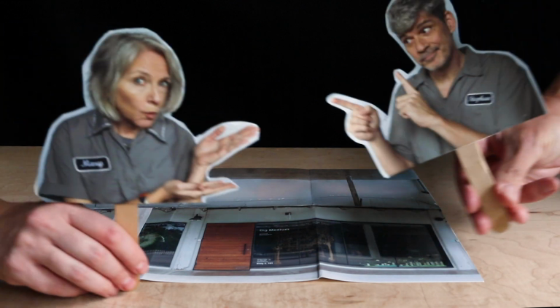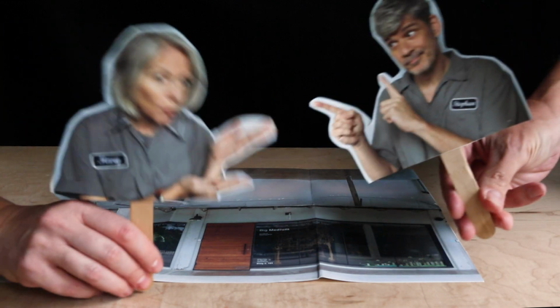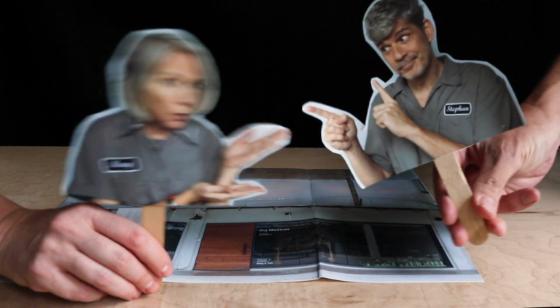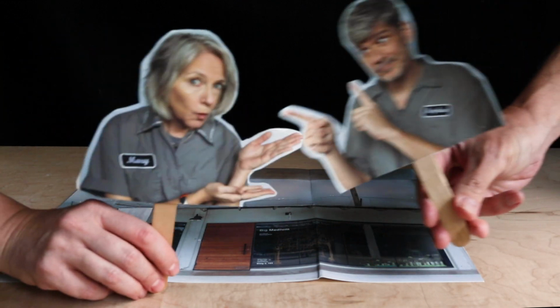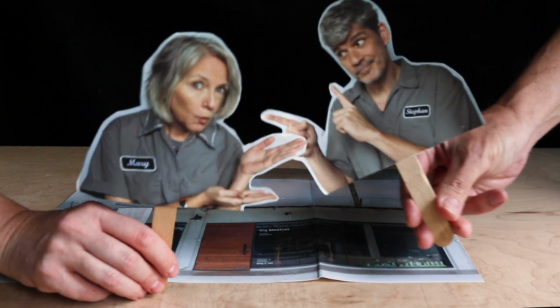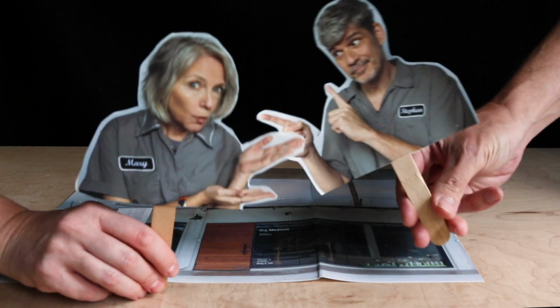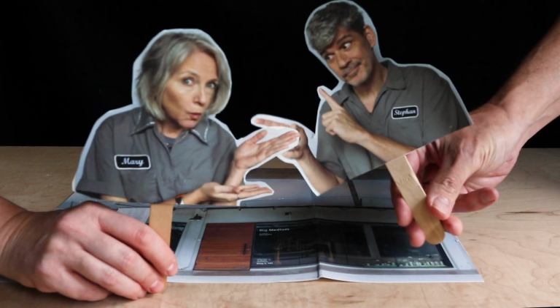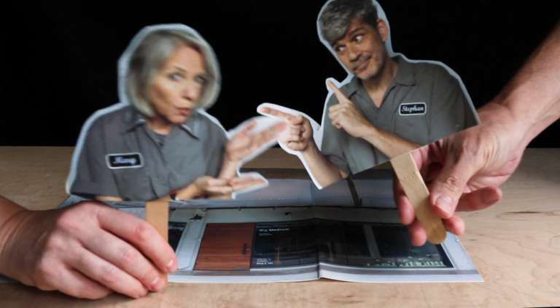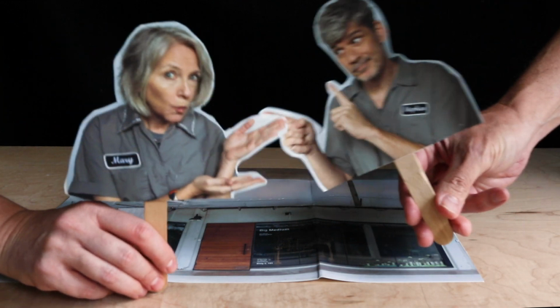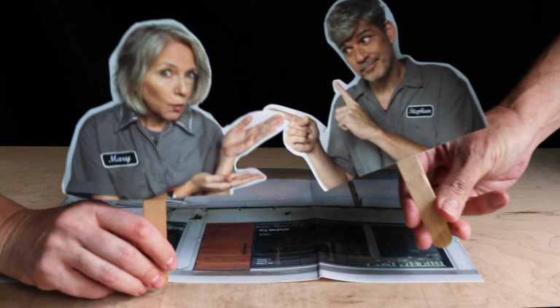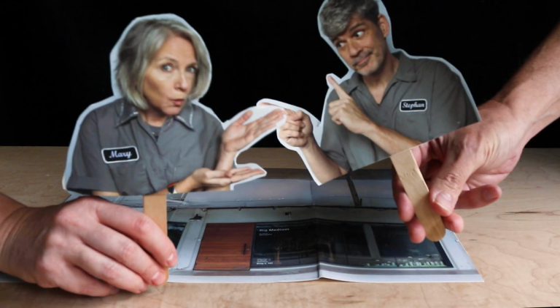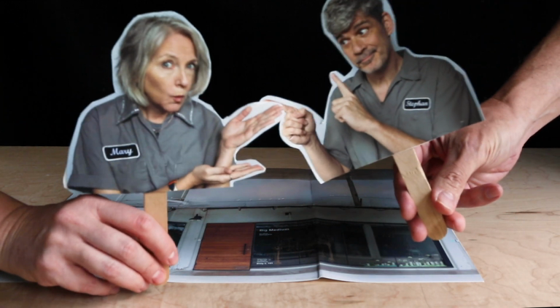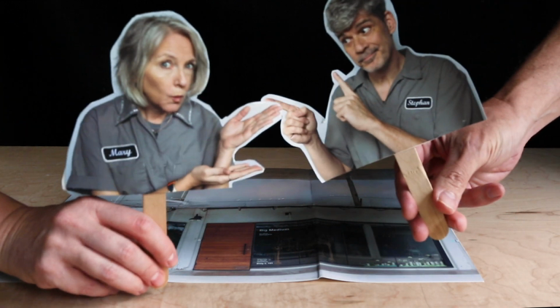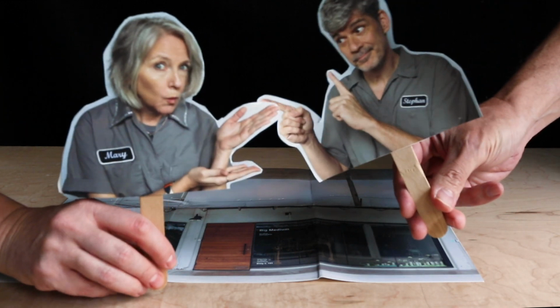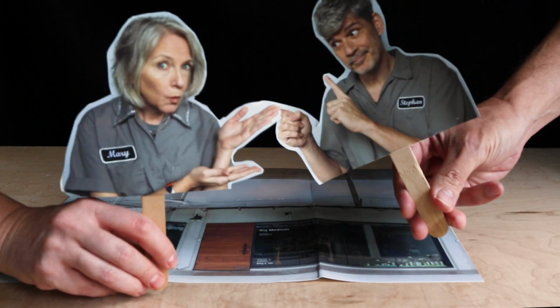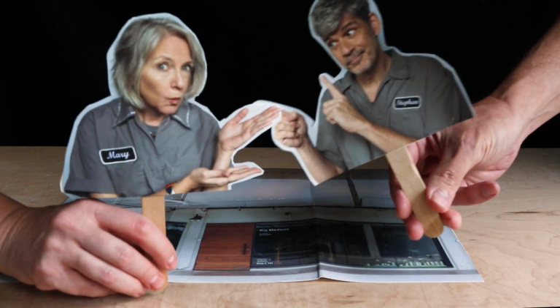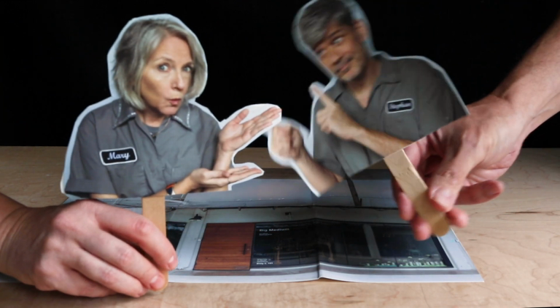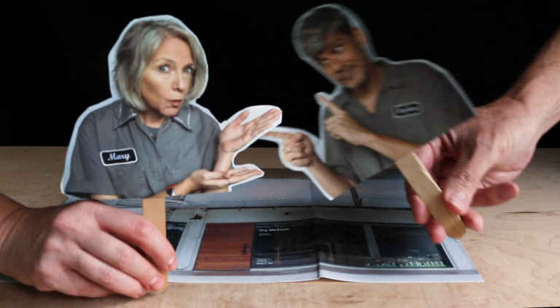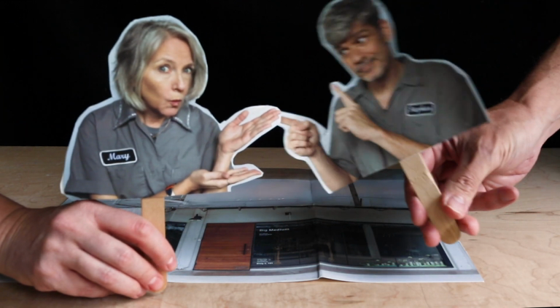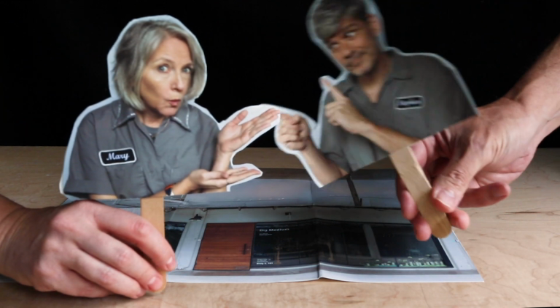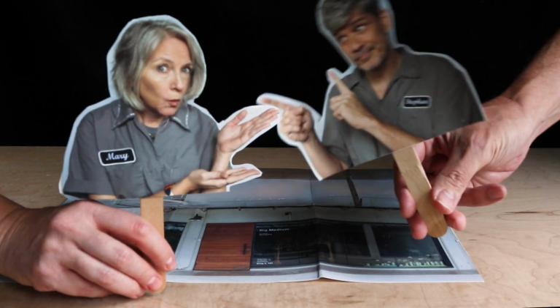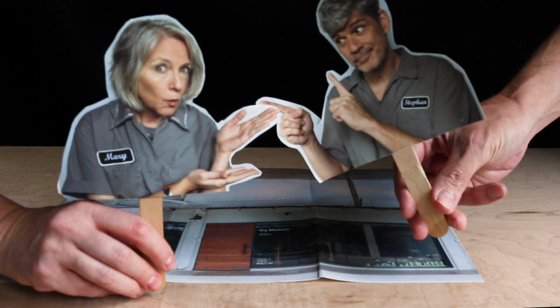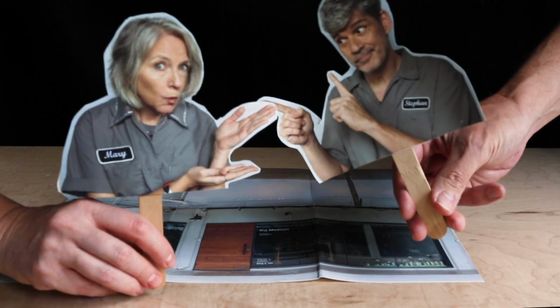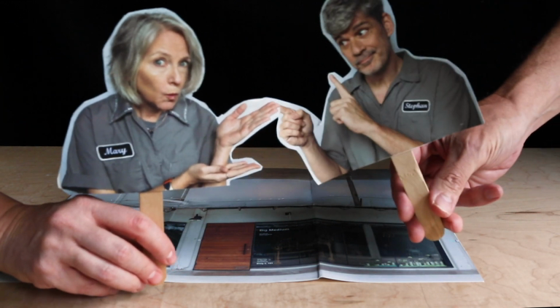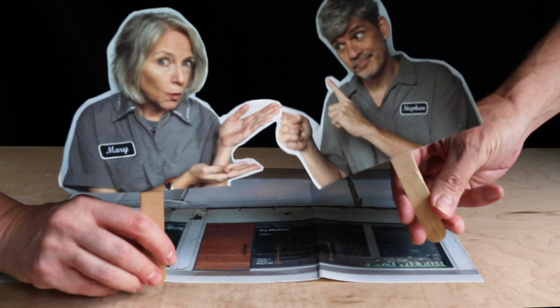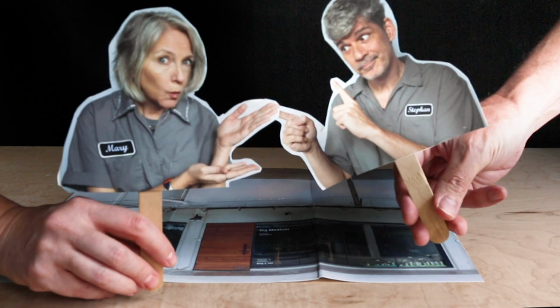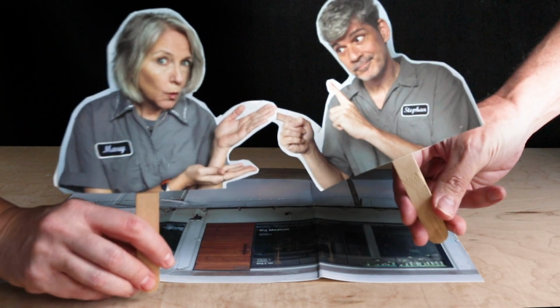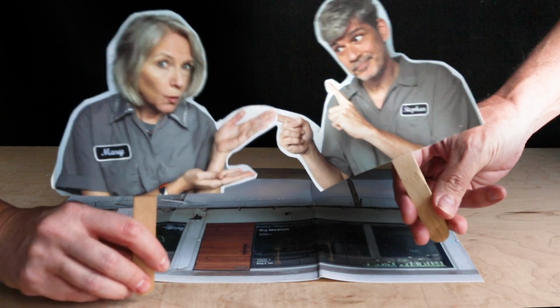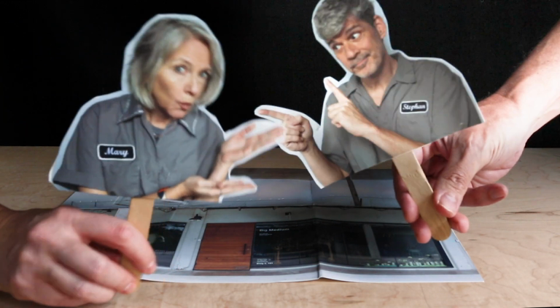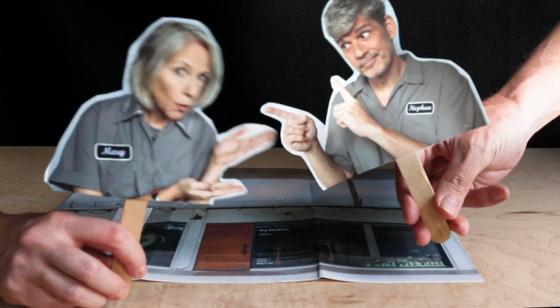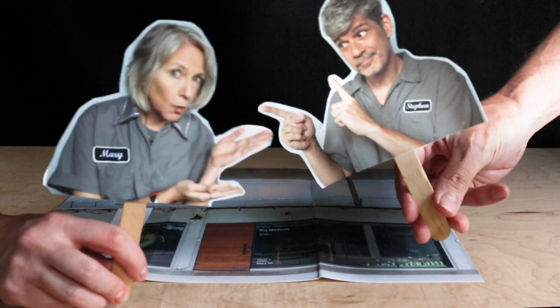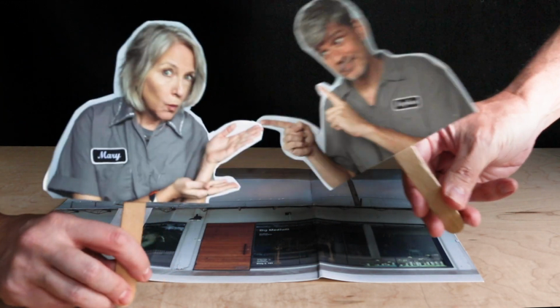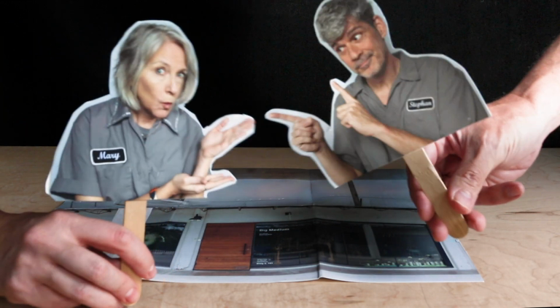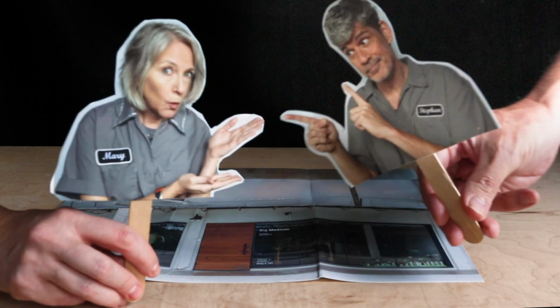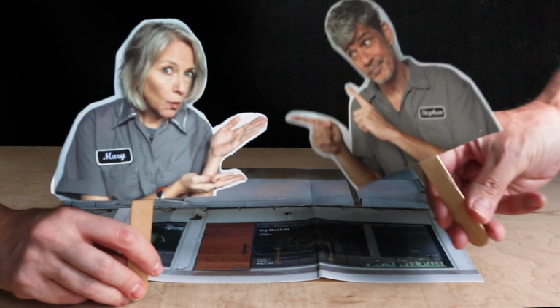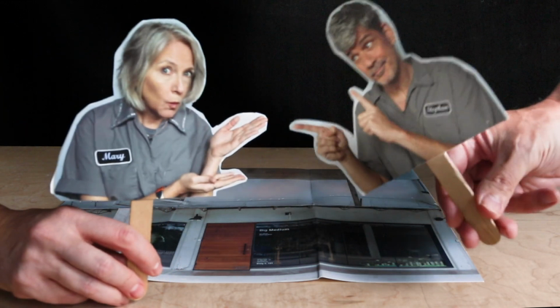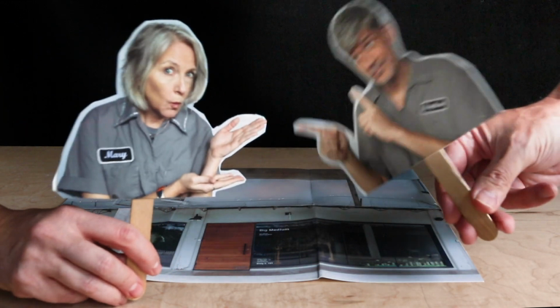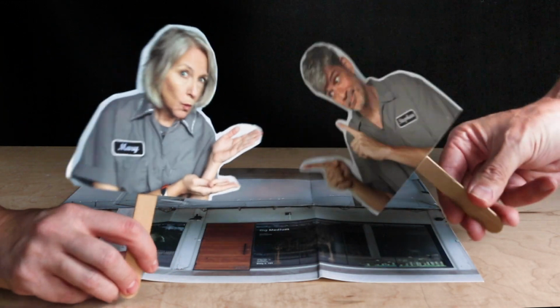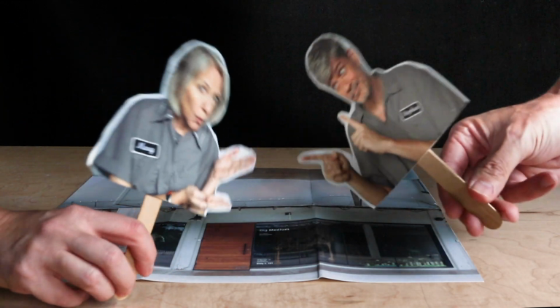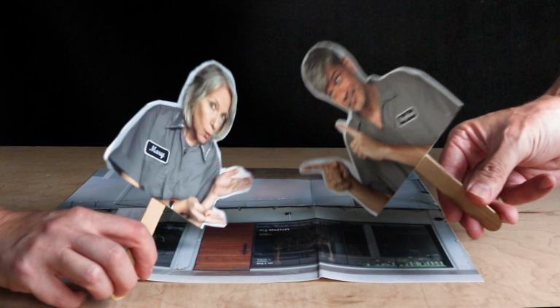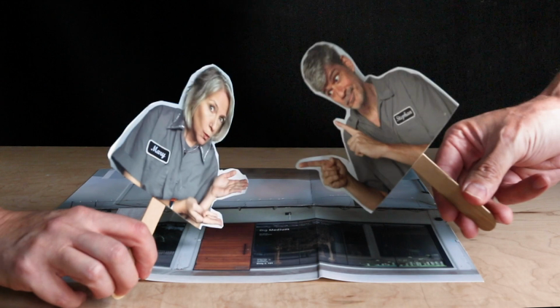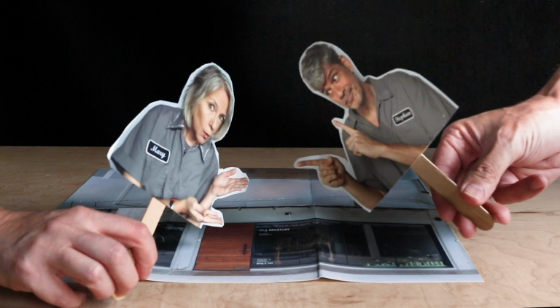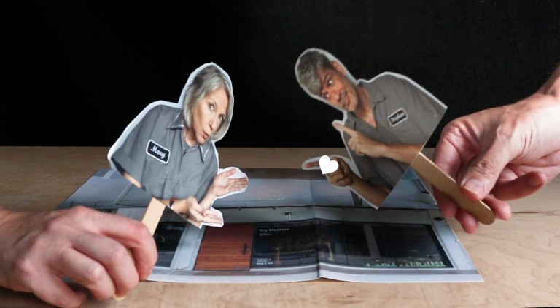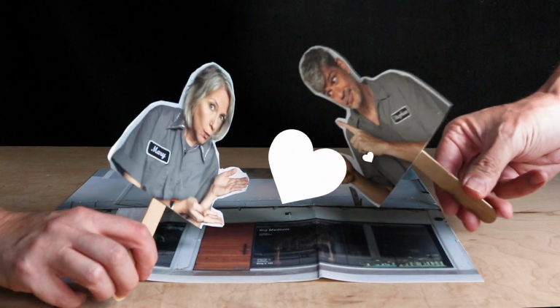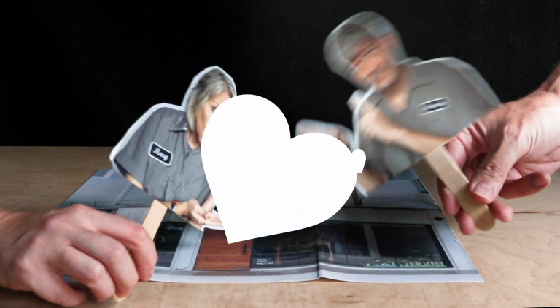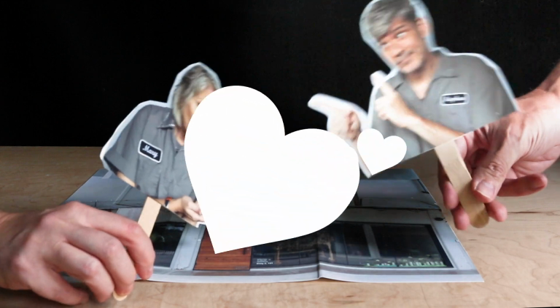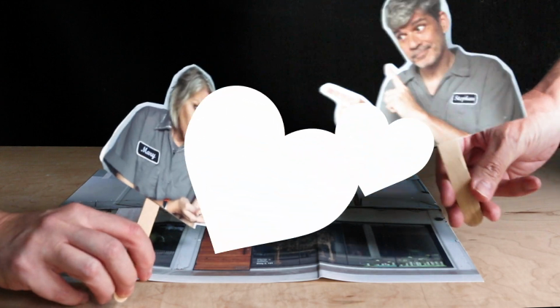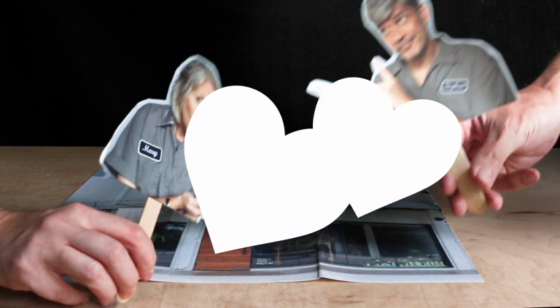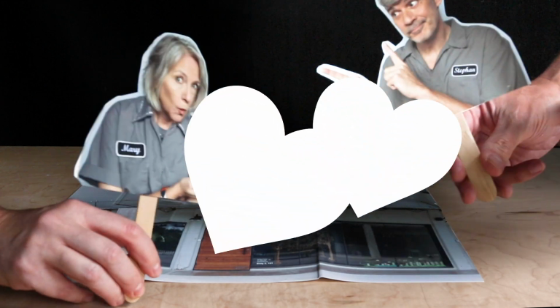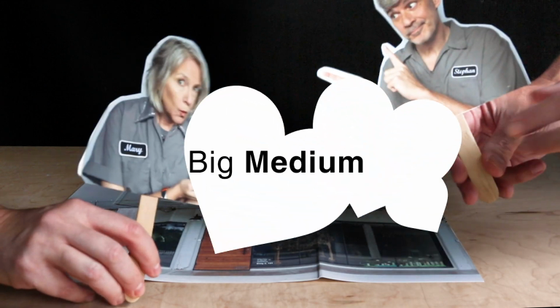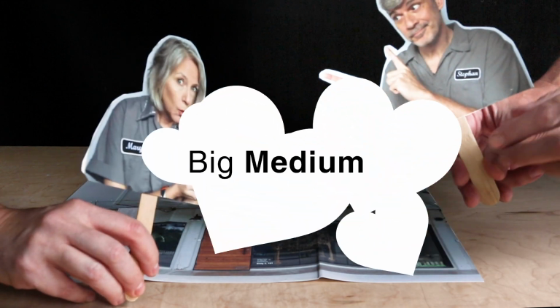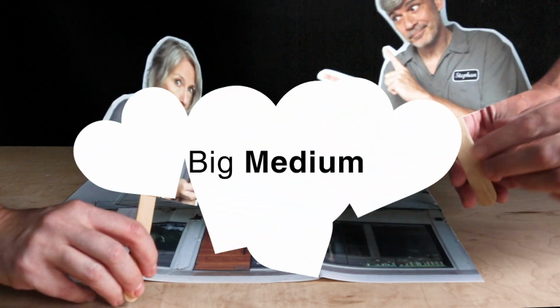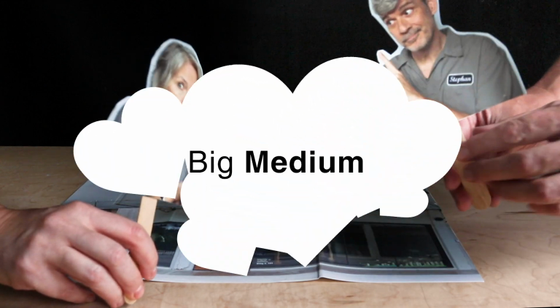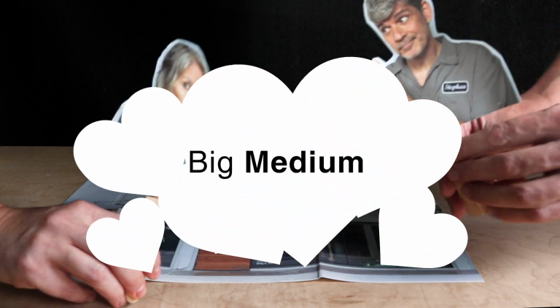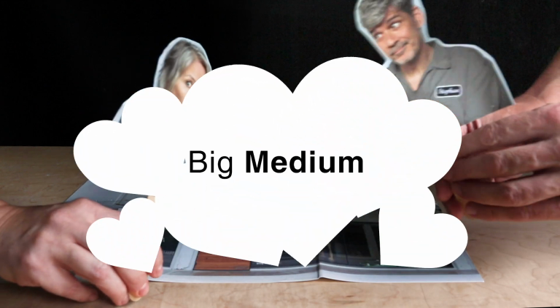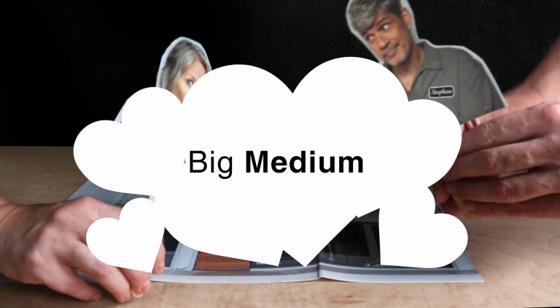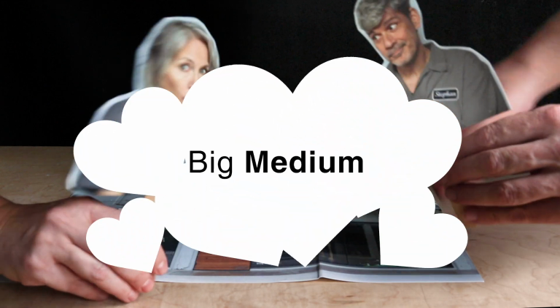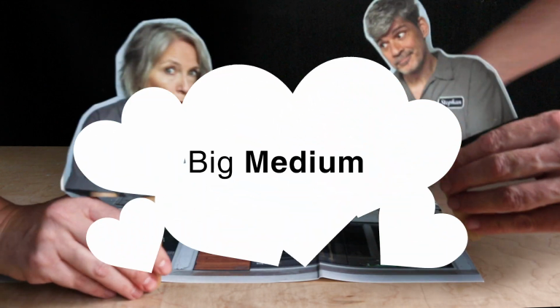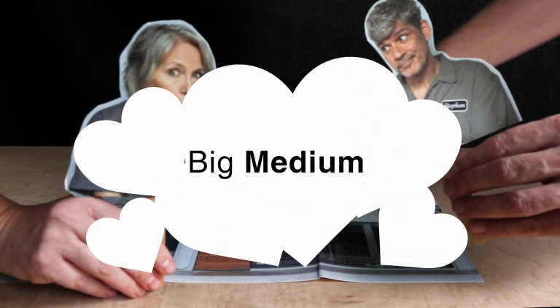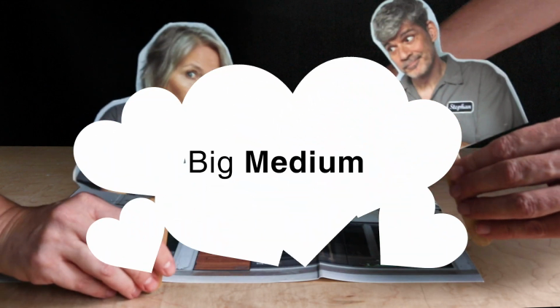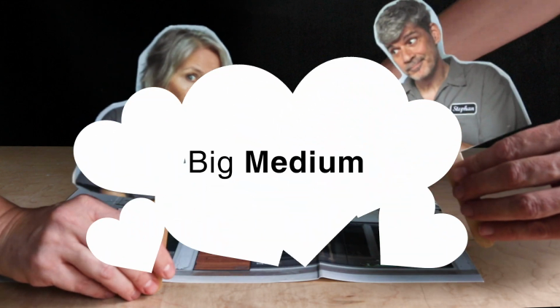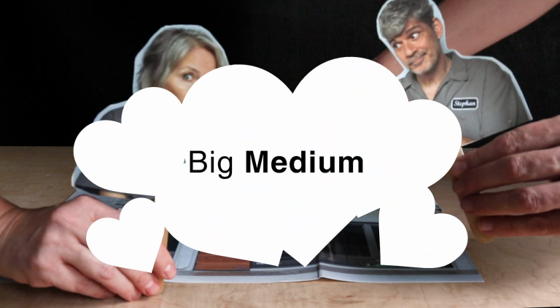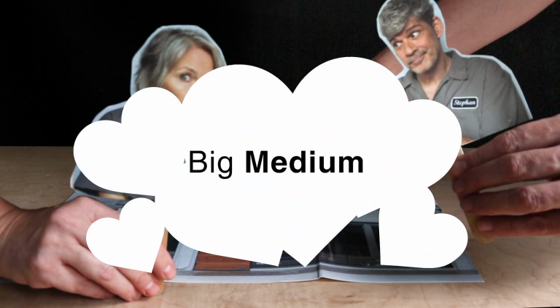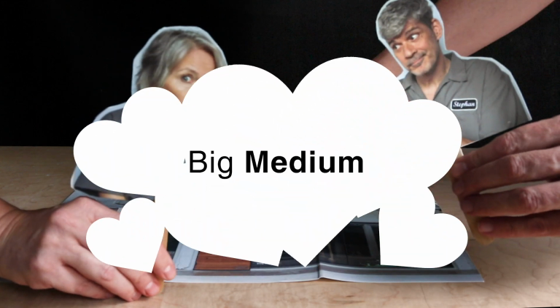Hey Mary. Hi Stefan. How's it going? I'm good. What's that behind us right over there? That's Big Medium Gallery.